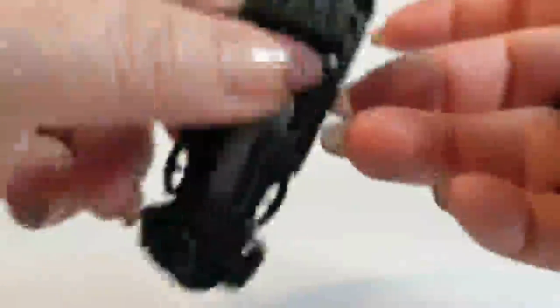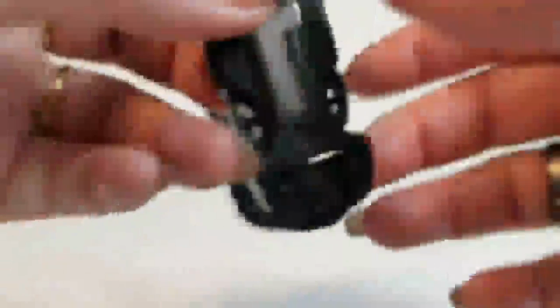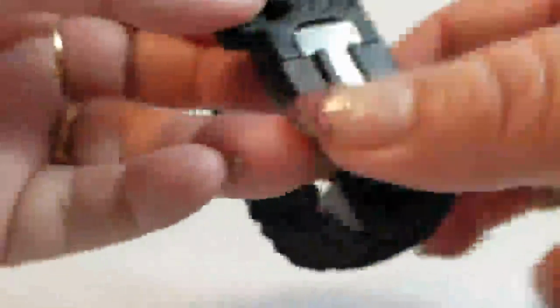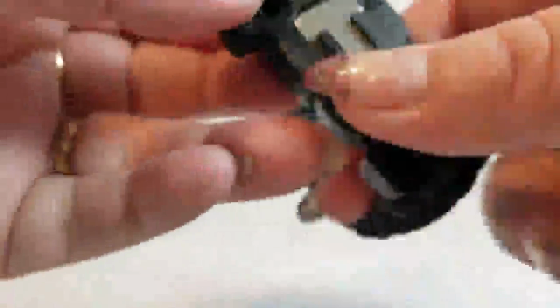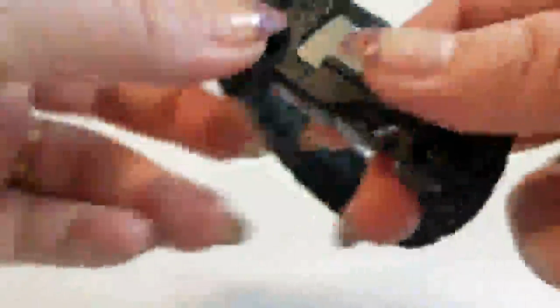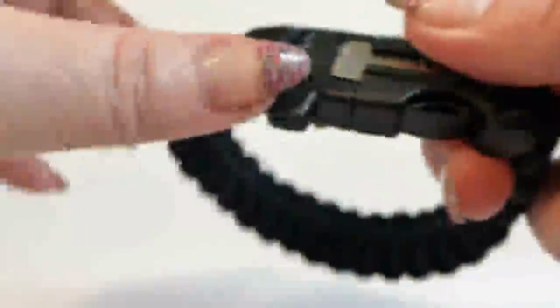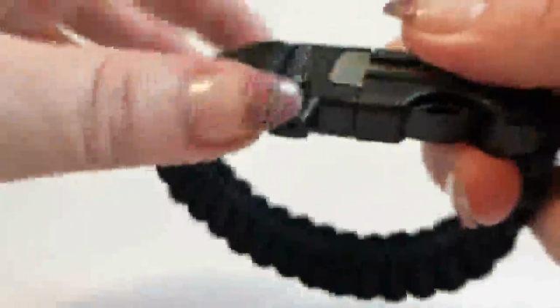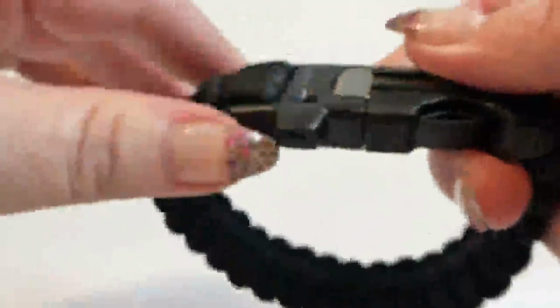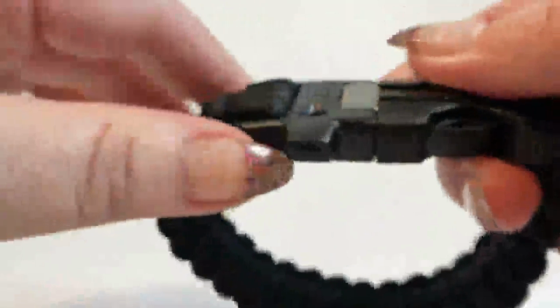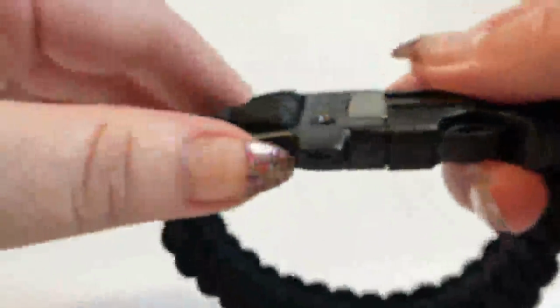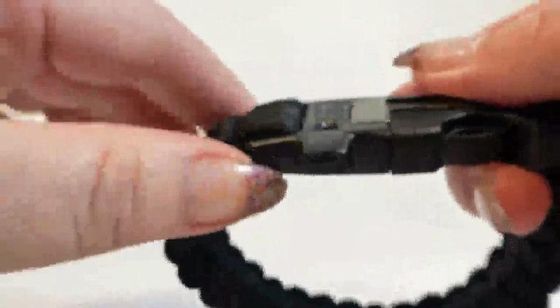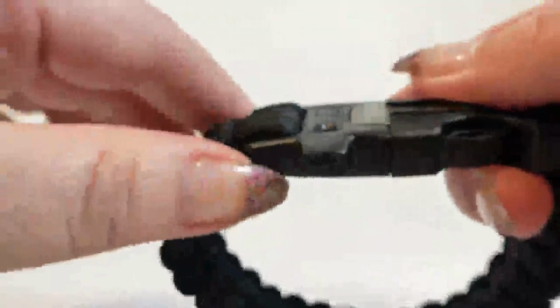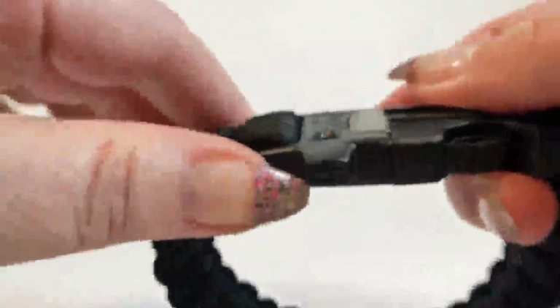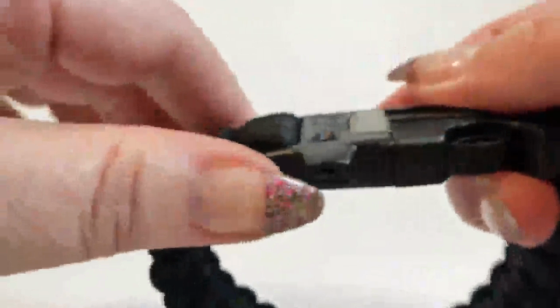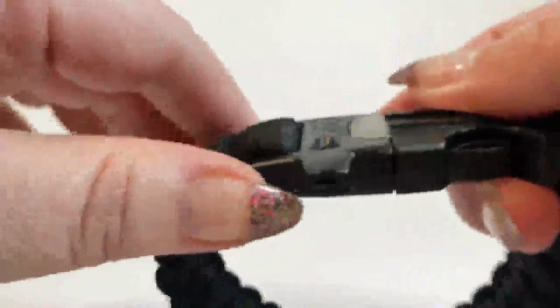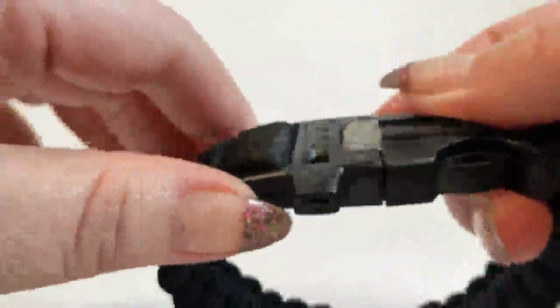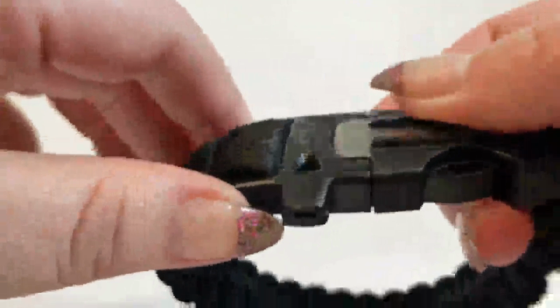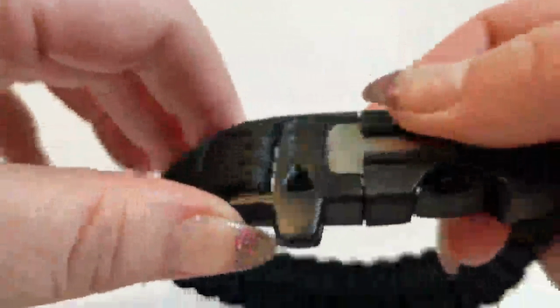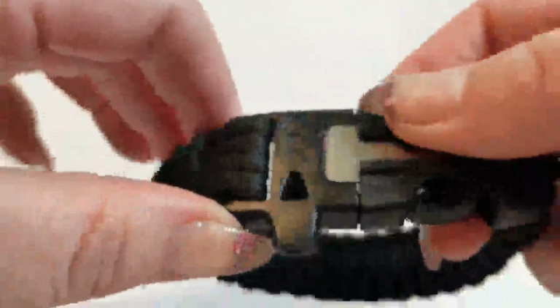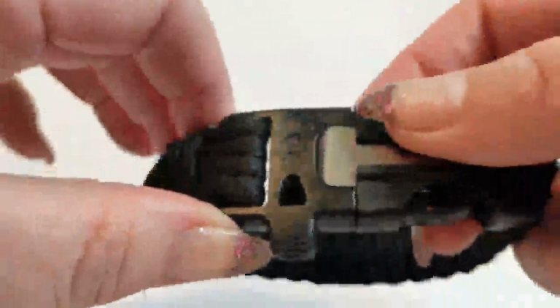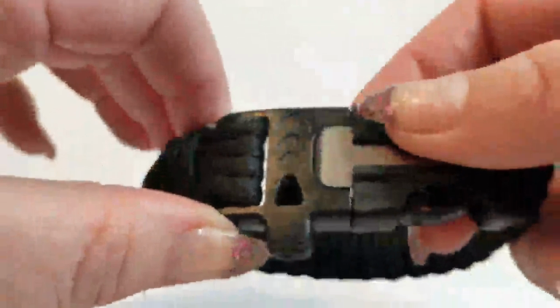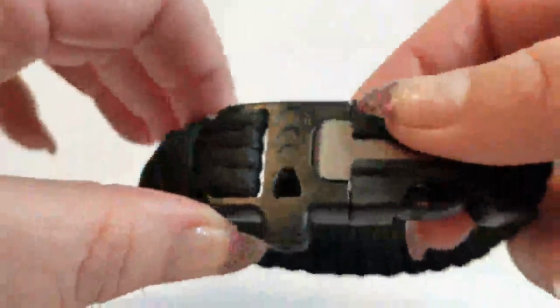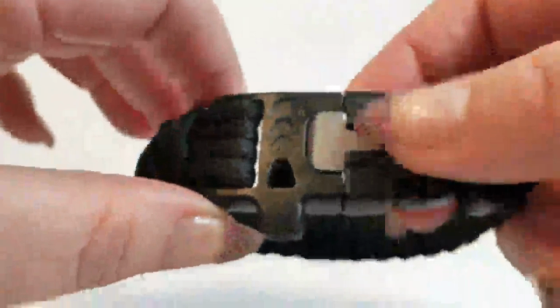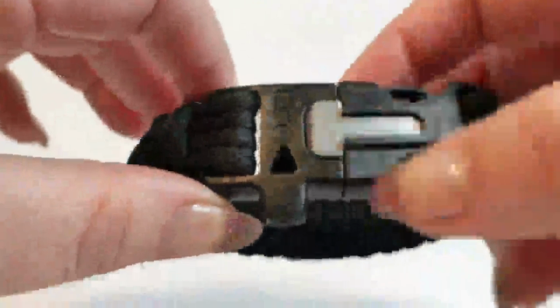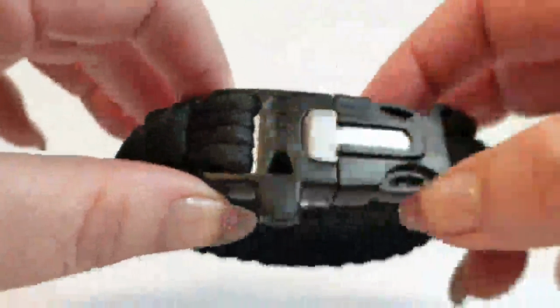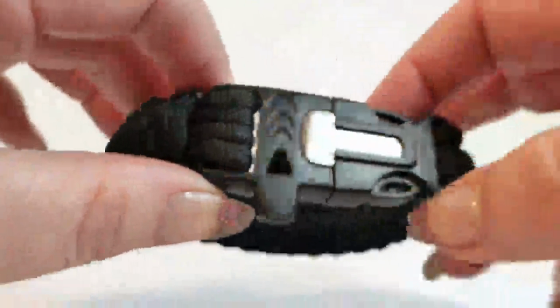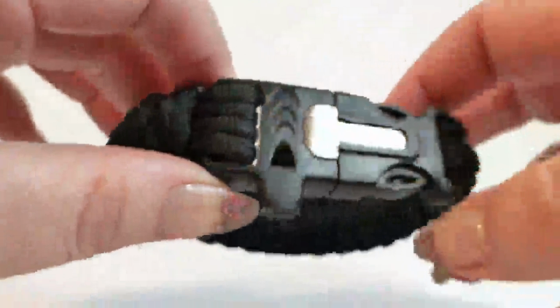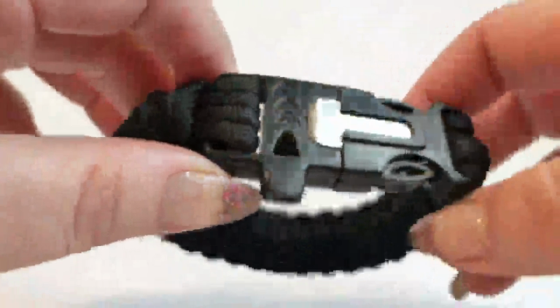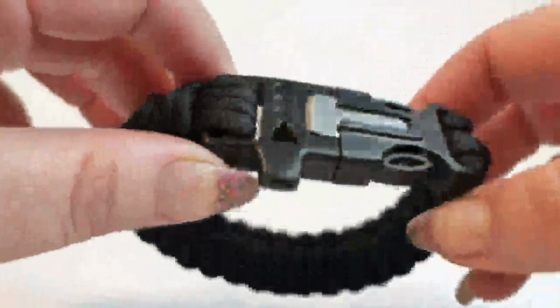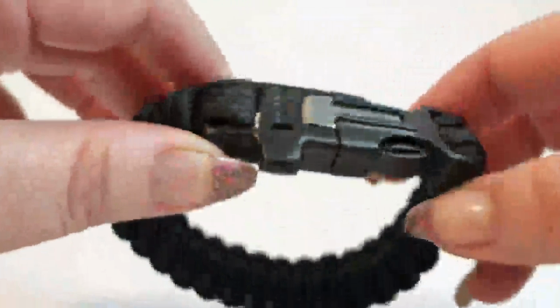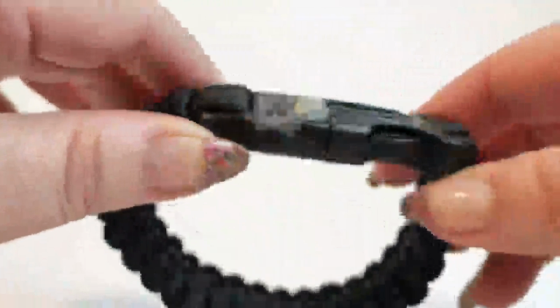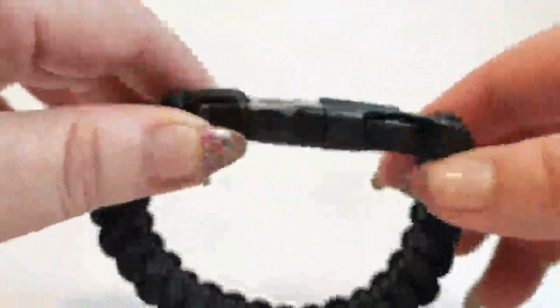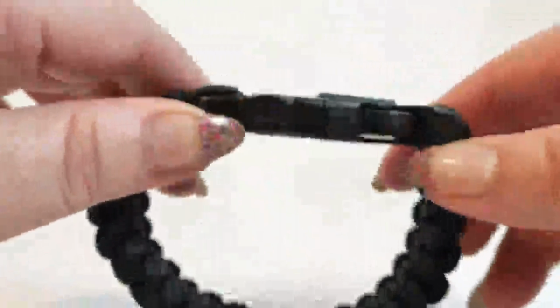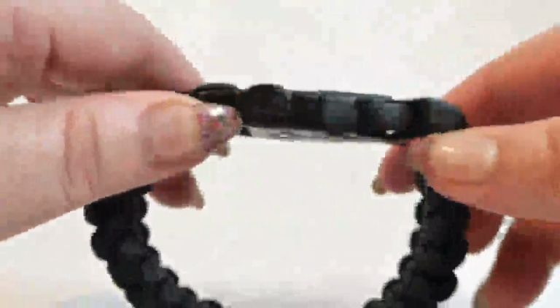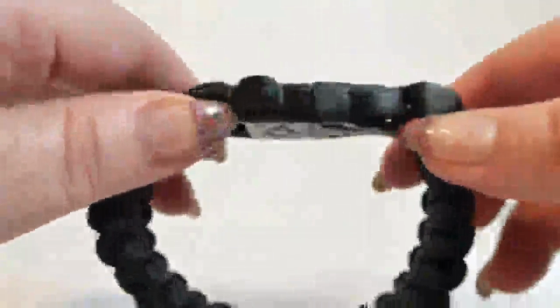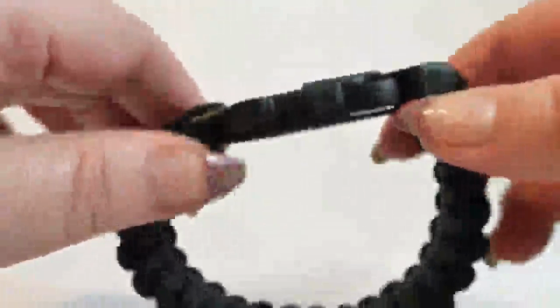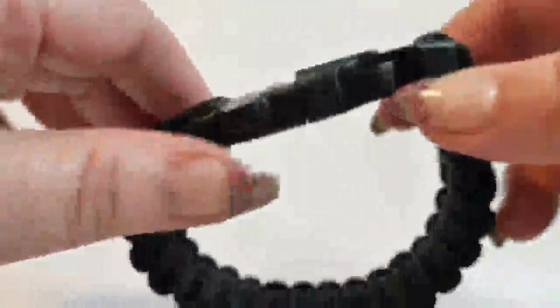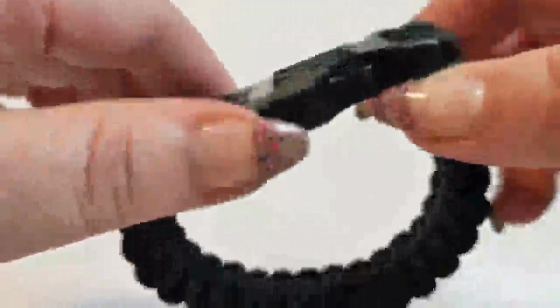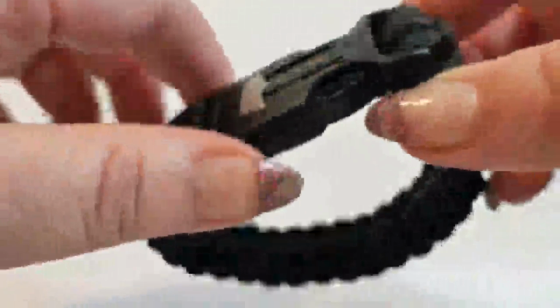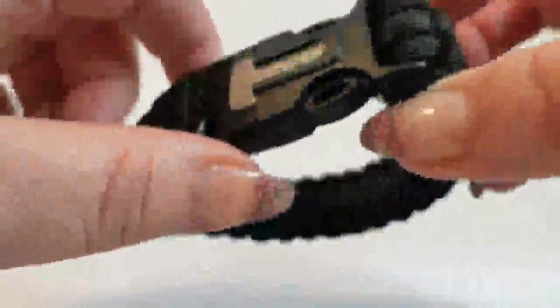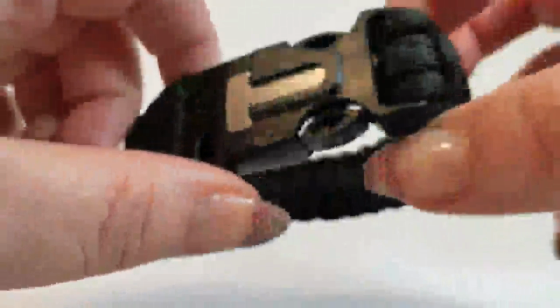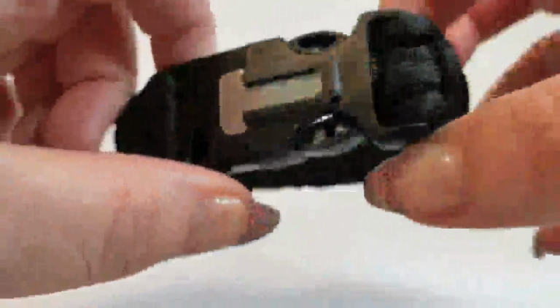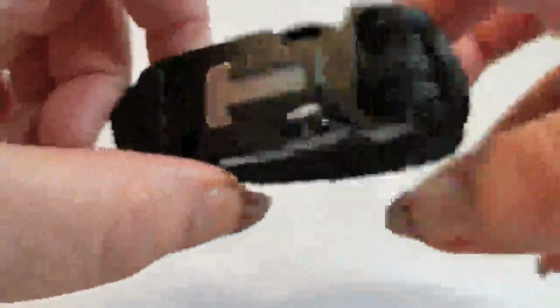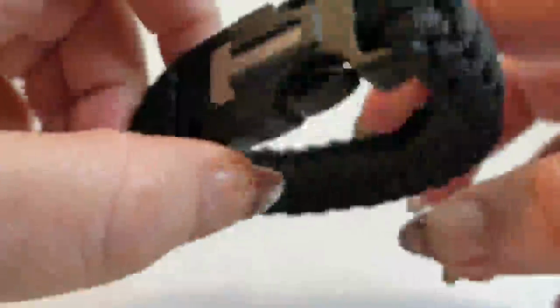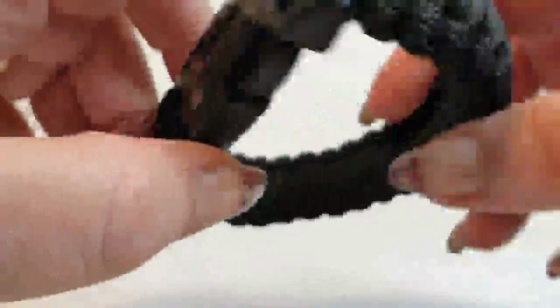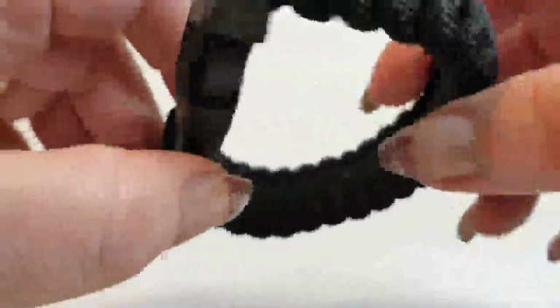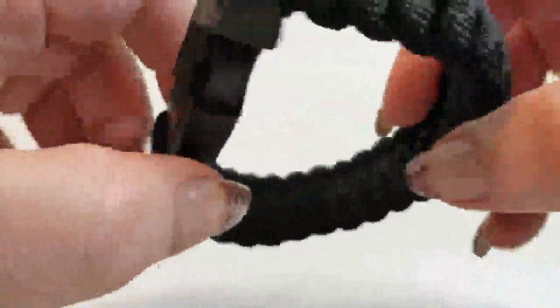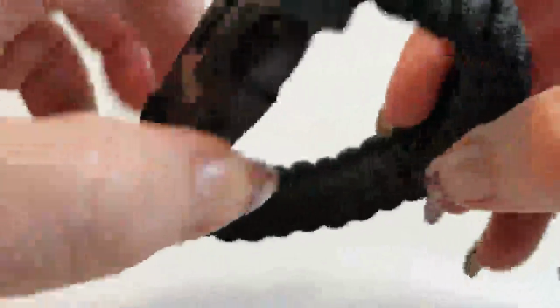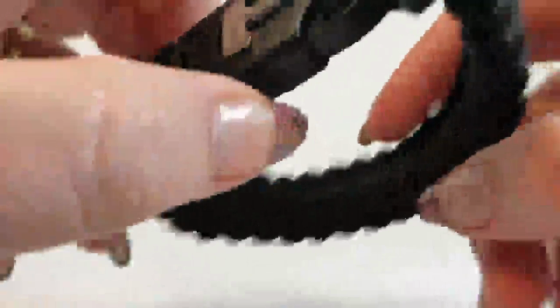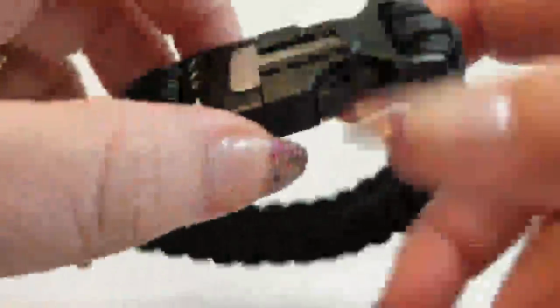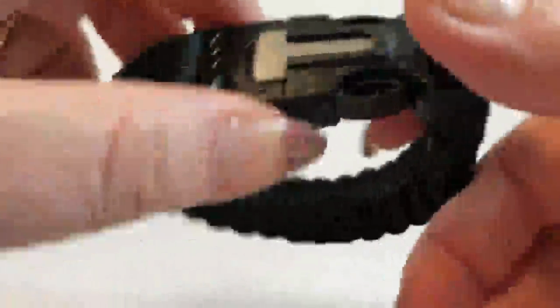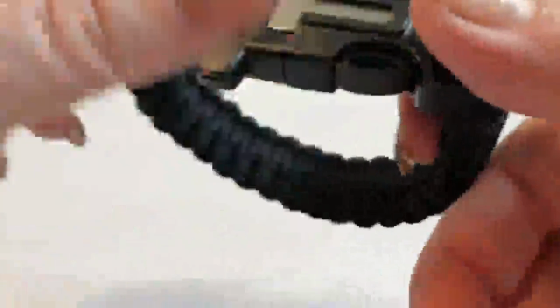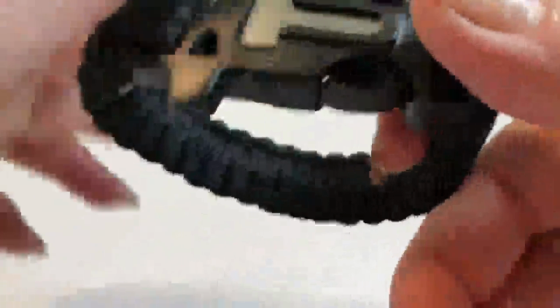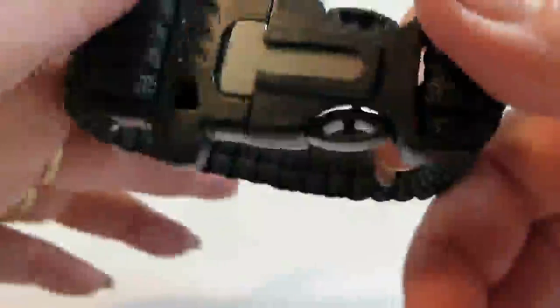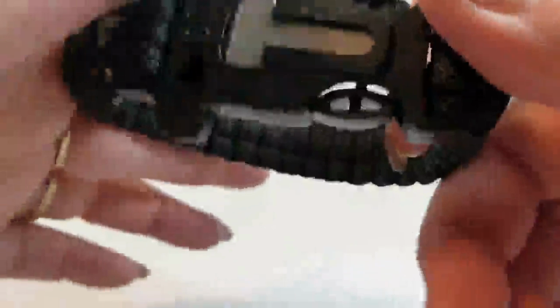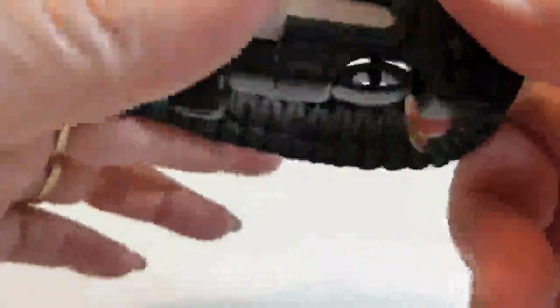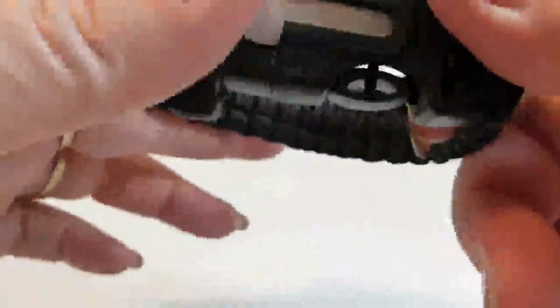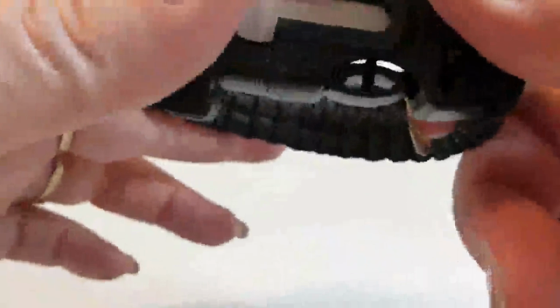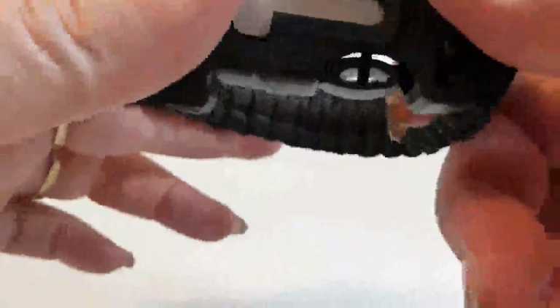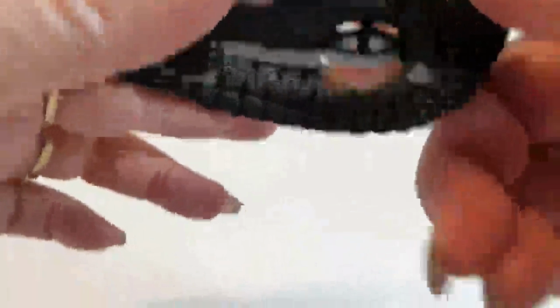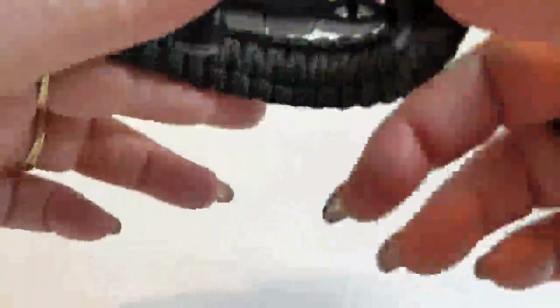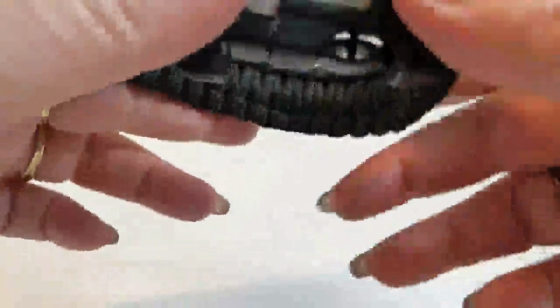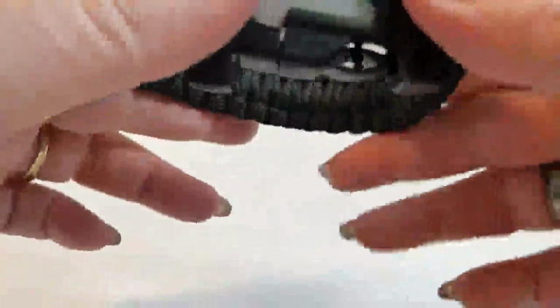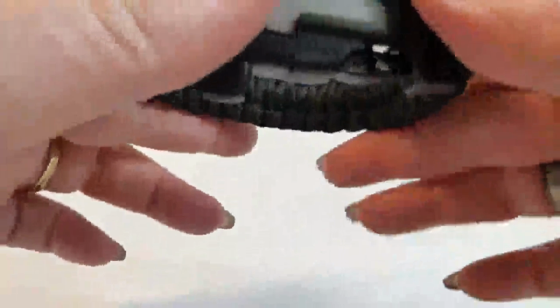It has a really neat little whistle on here, which is pretty loud. I'm not going to blow it, but it'll get anybody's attention if you need to.